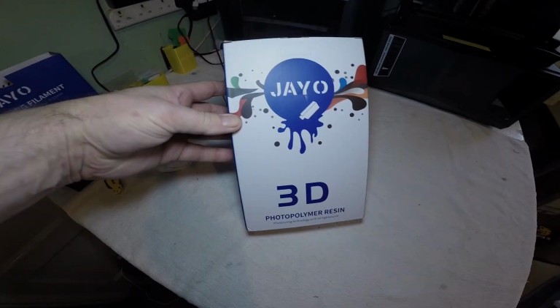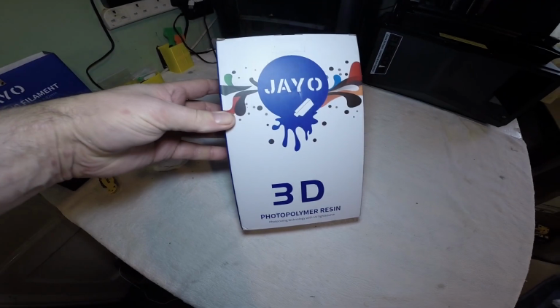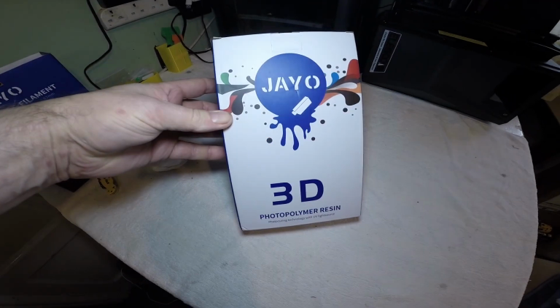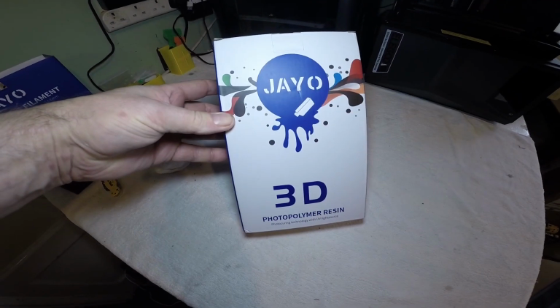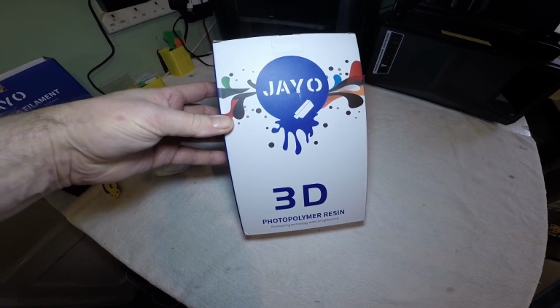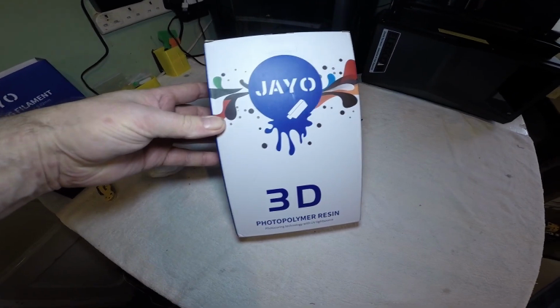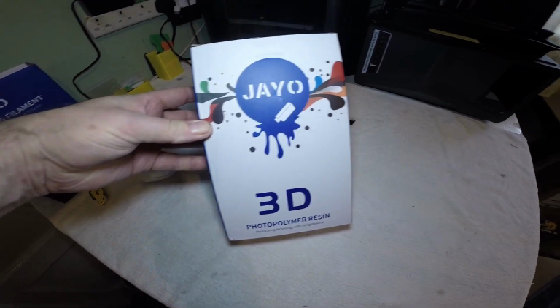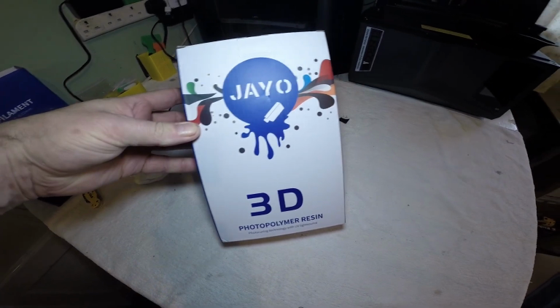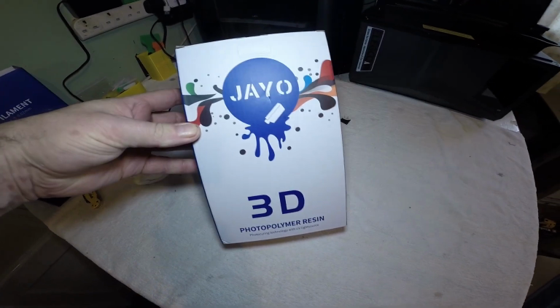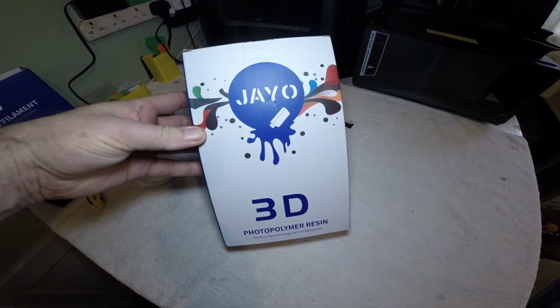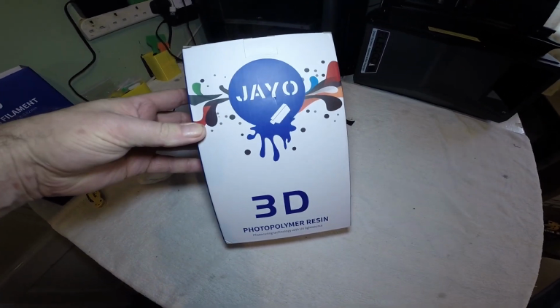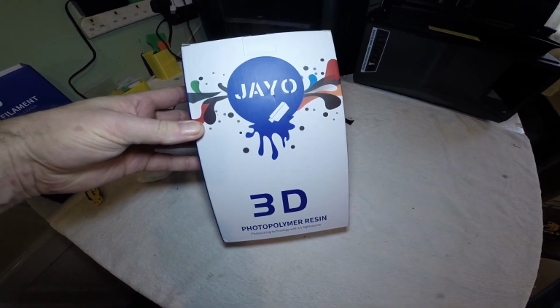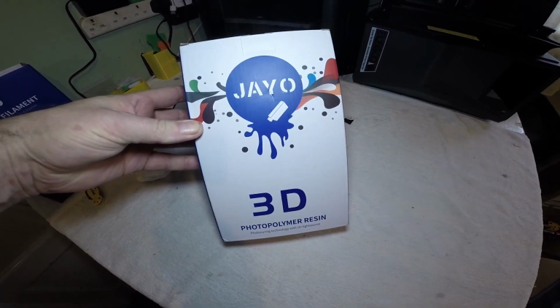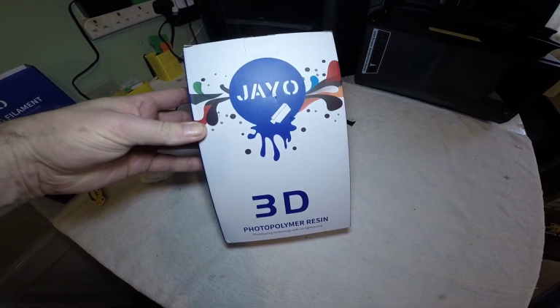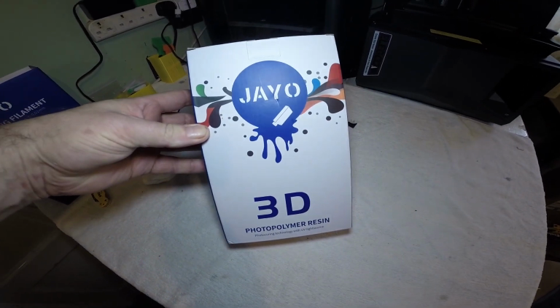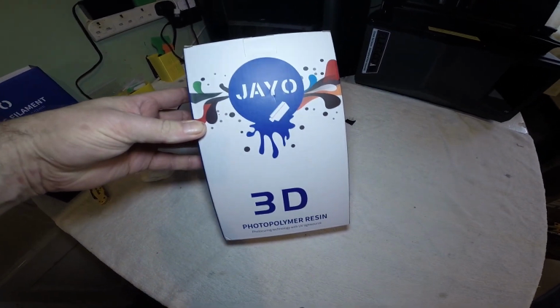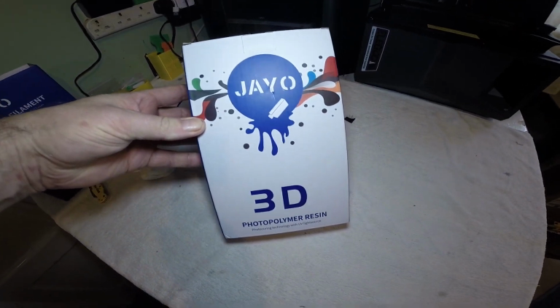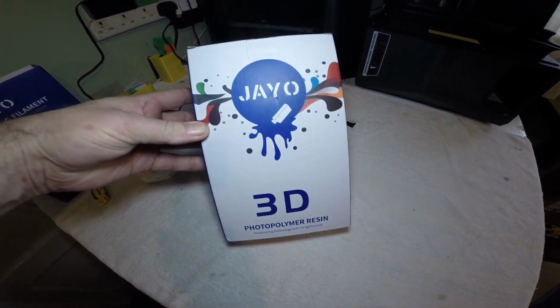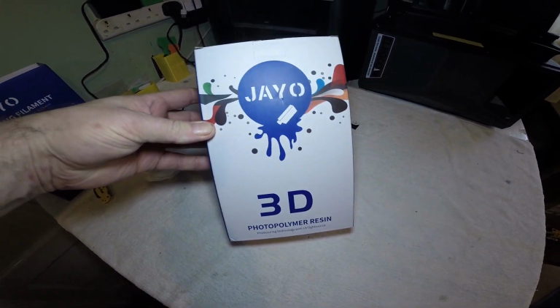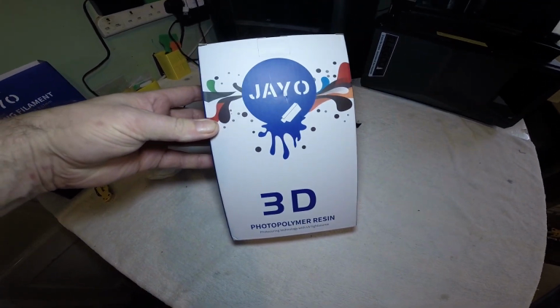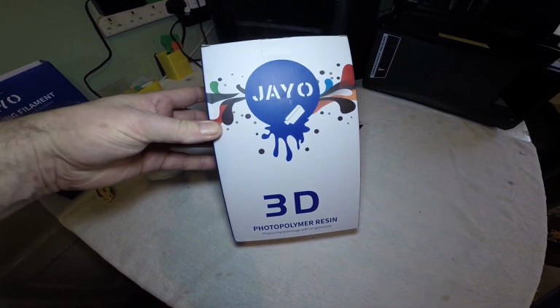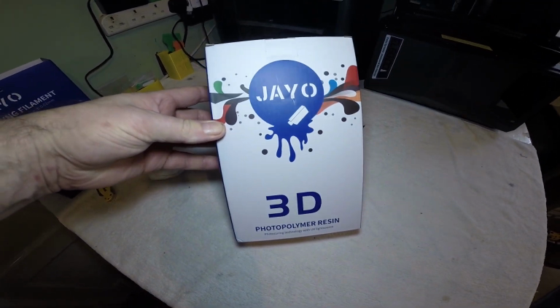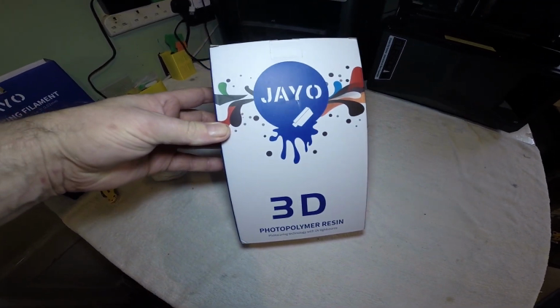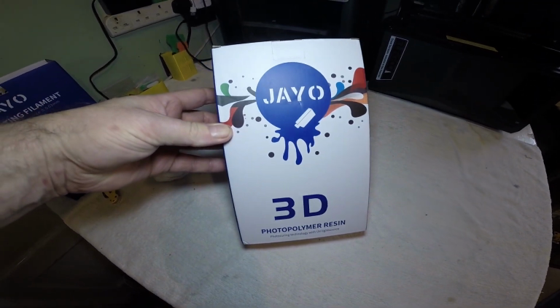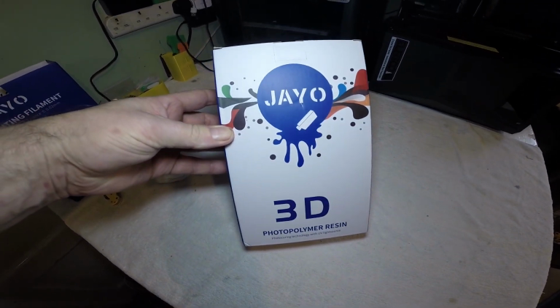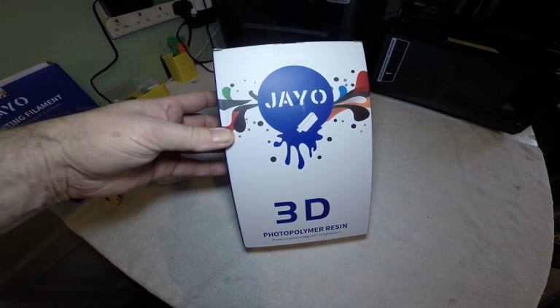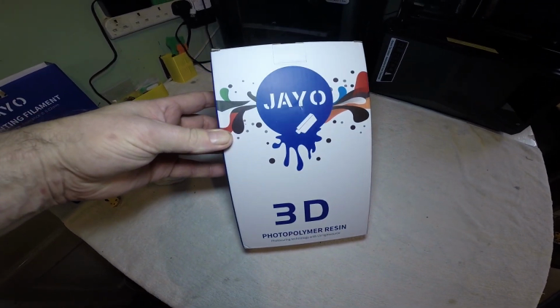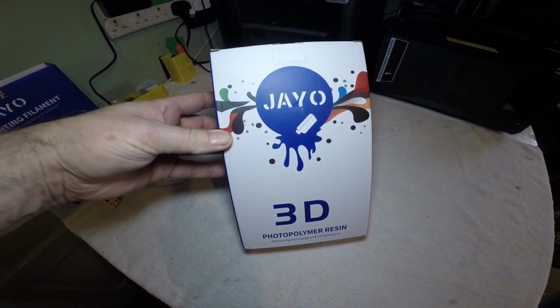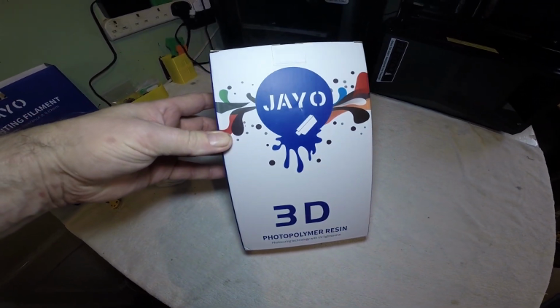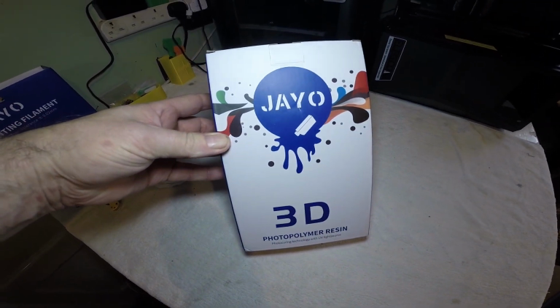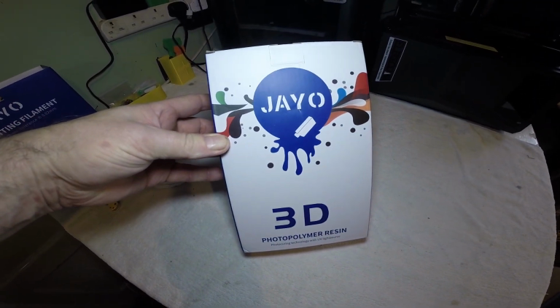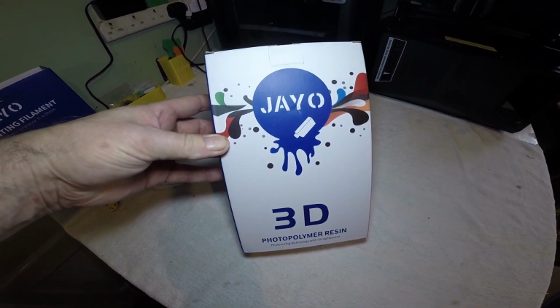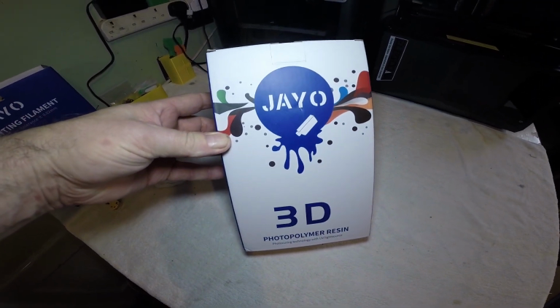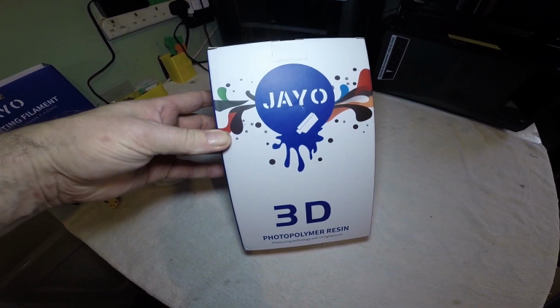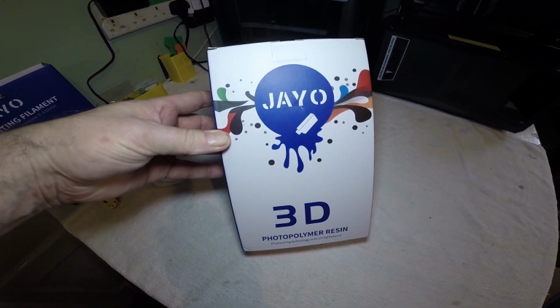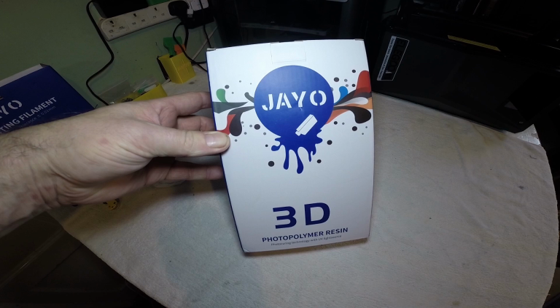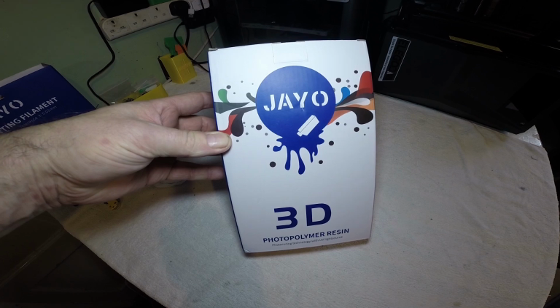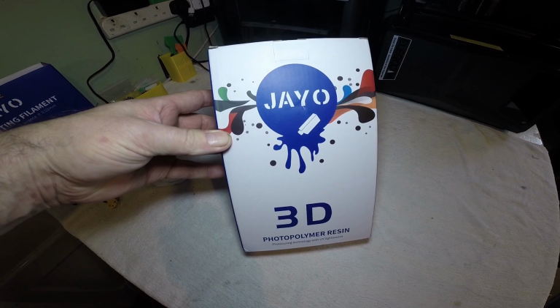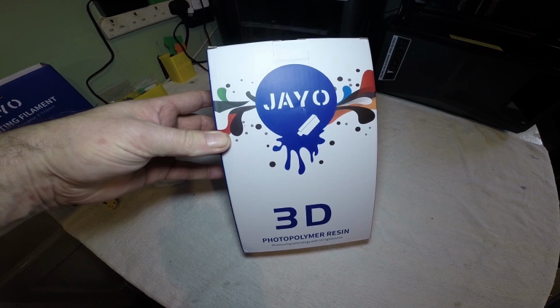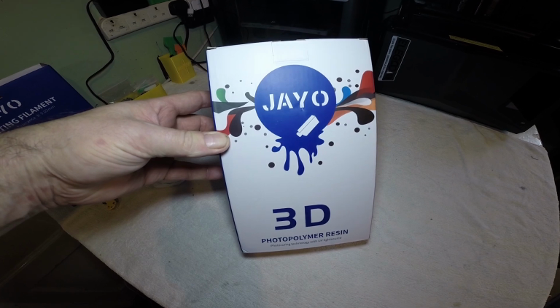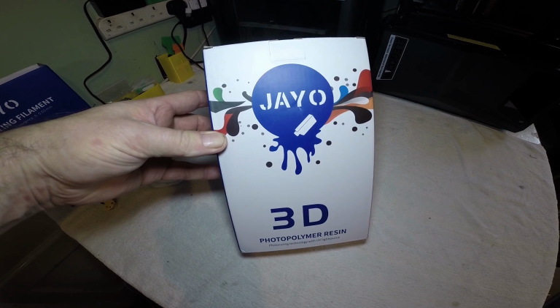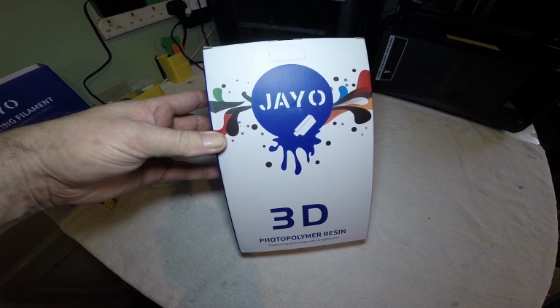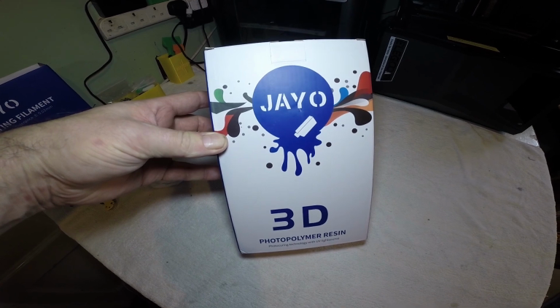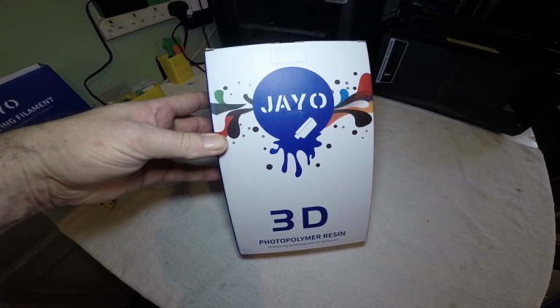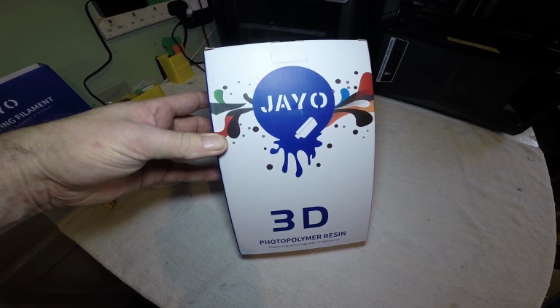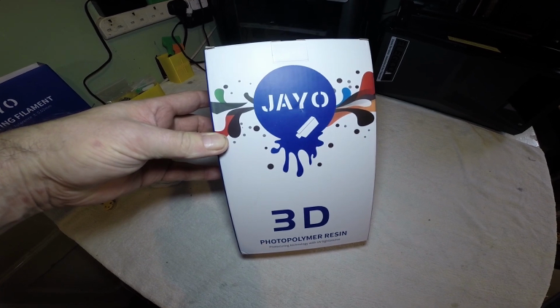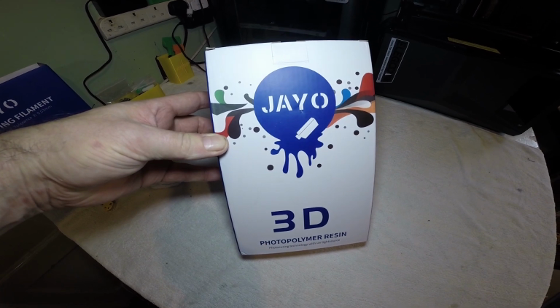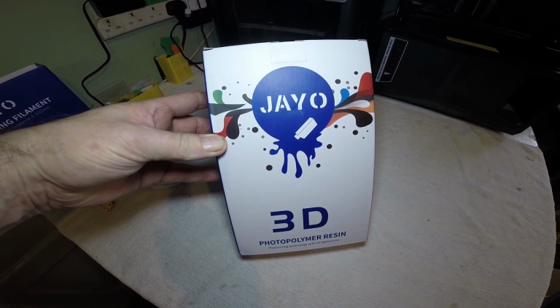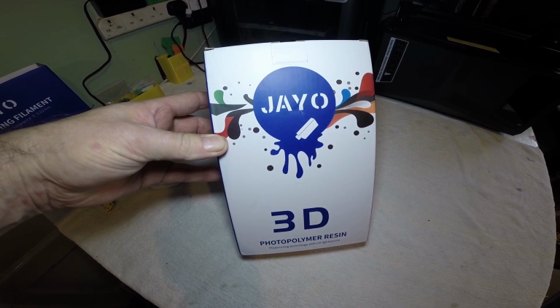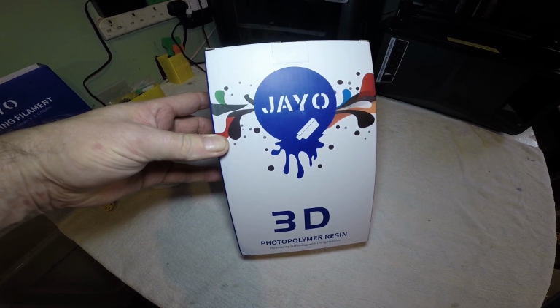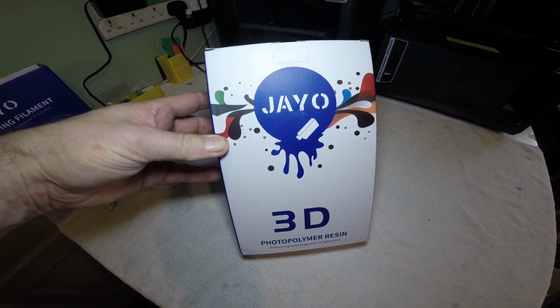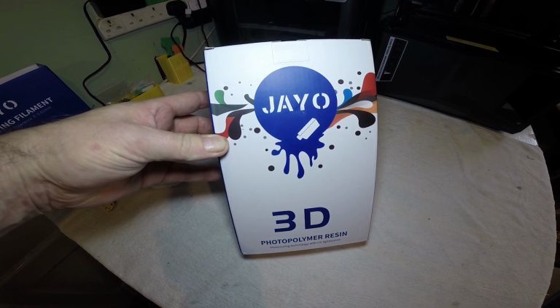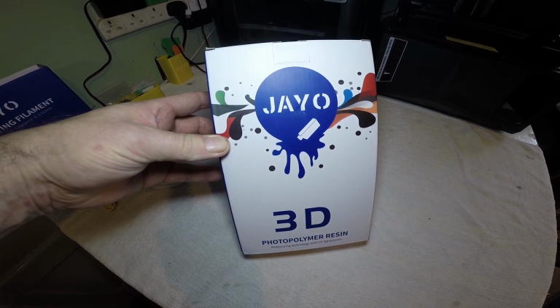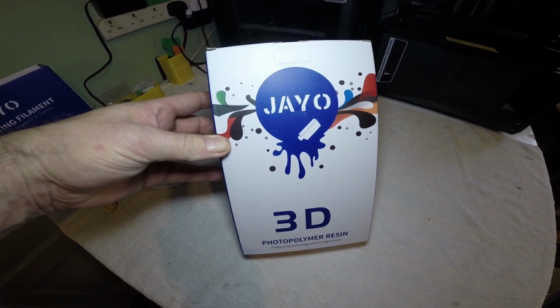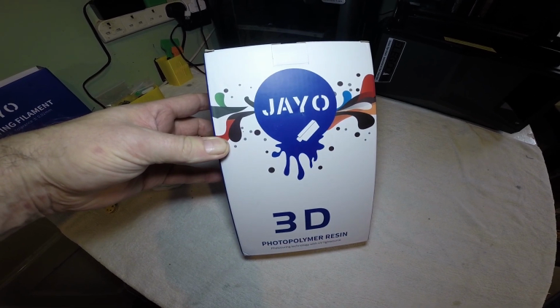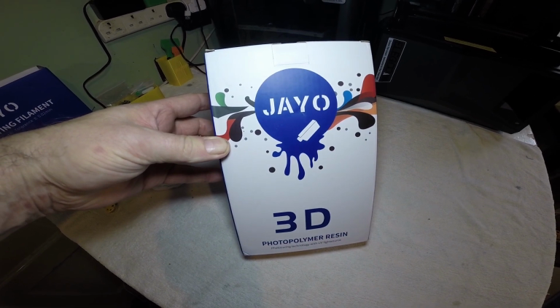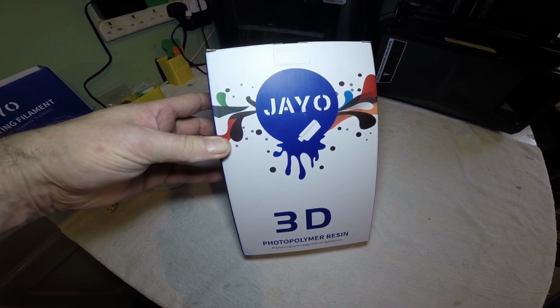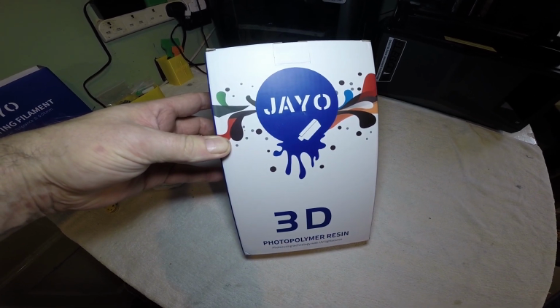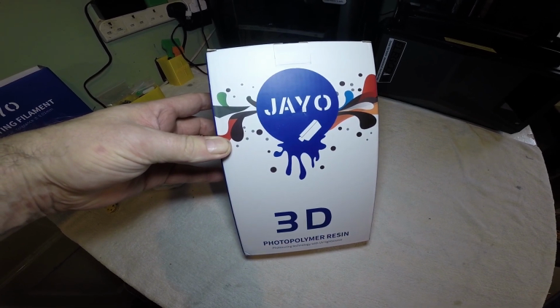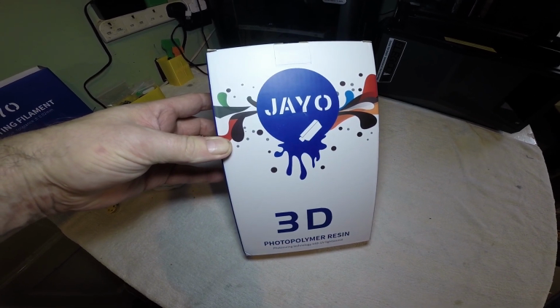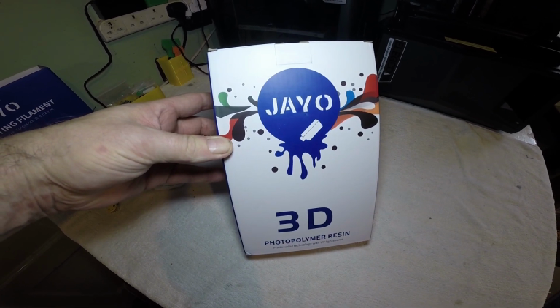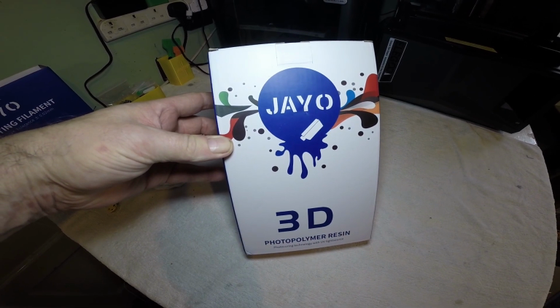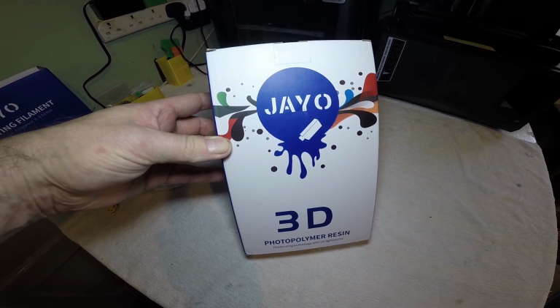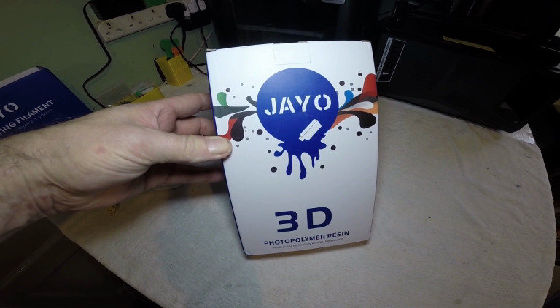JO Standard Photopolymer Resin — never used this stuff before, so let's give it a try and see what it's like.